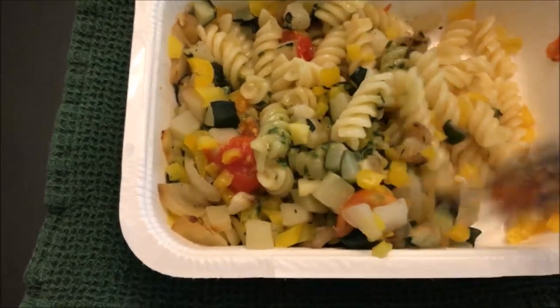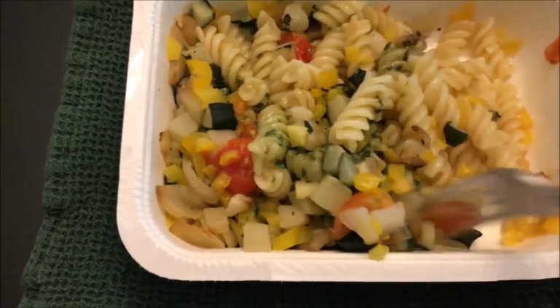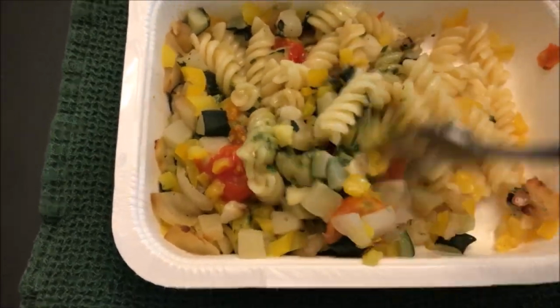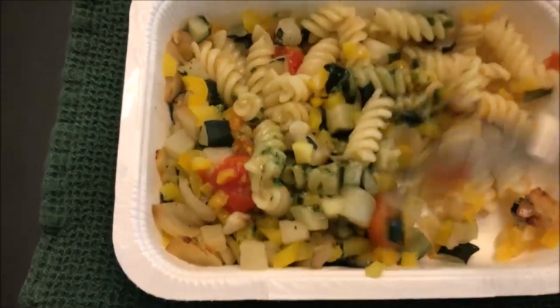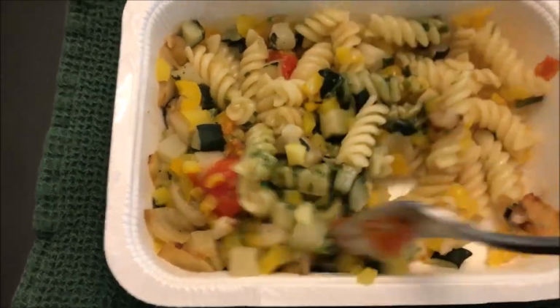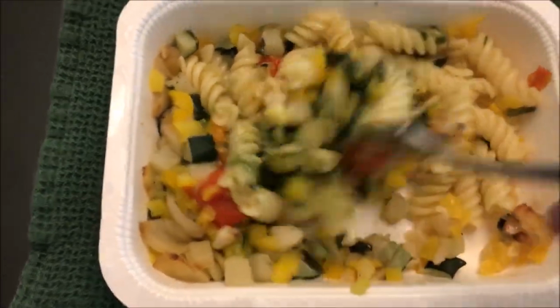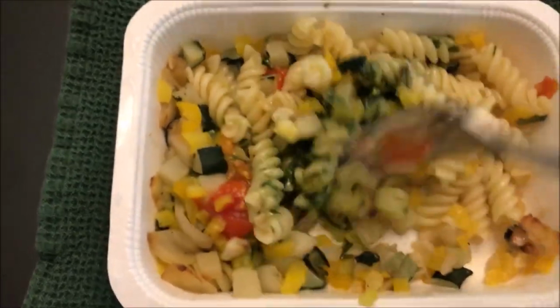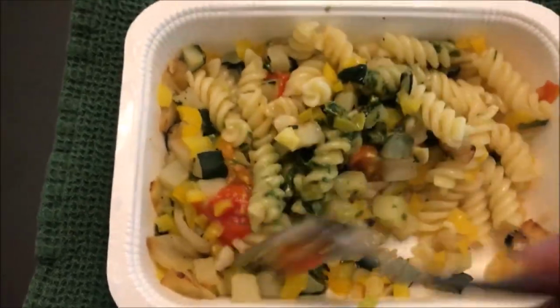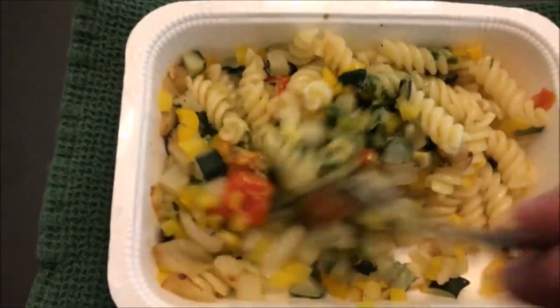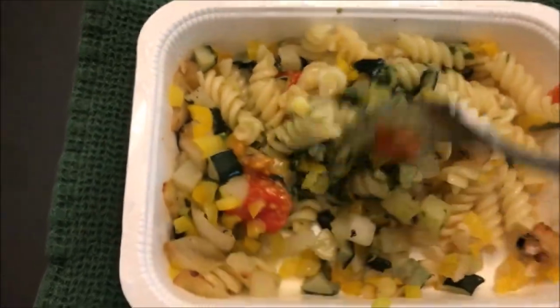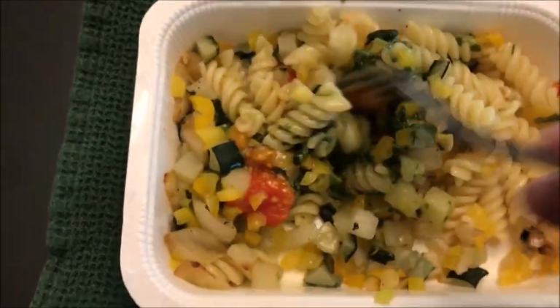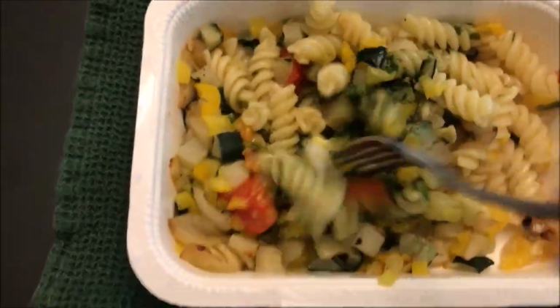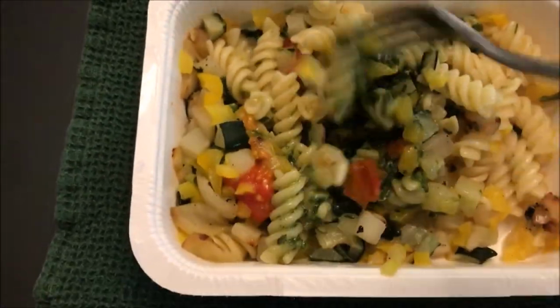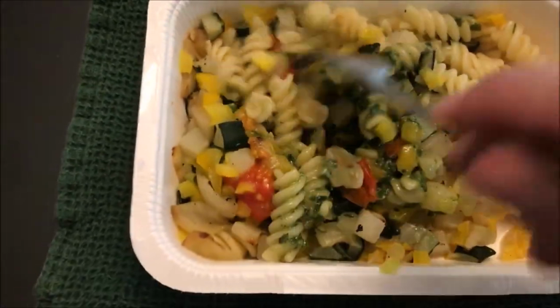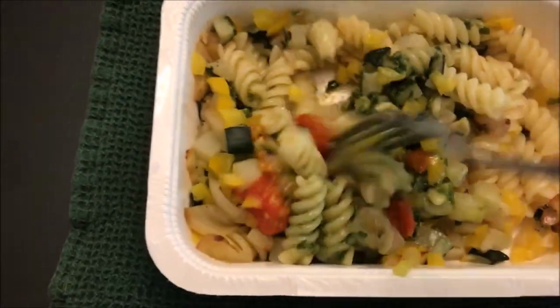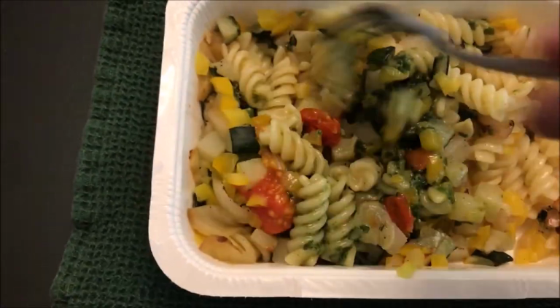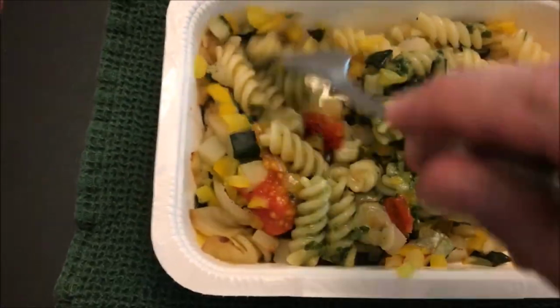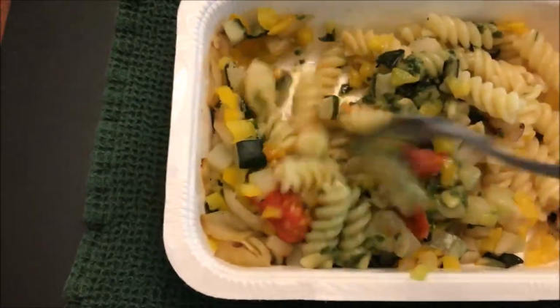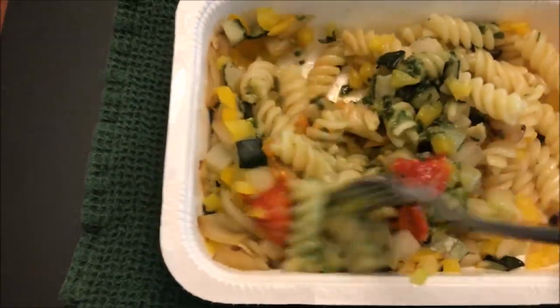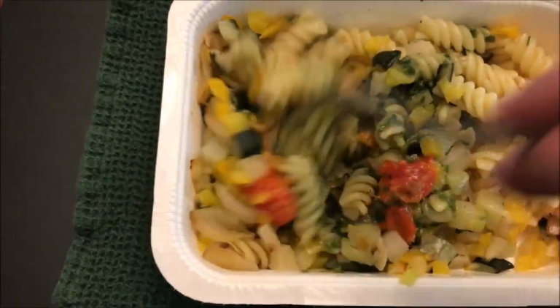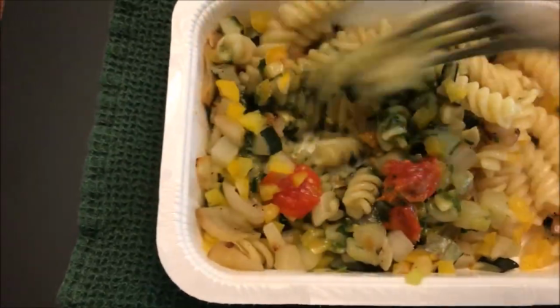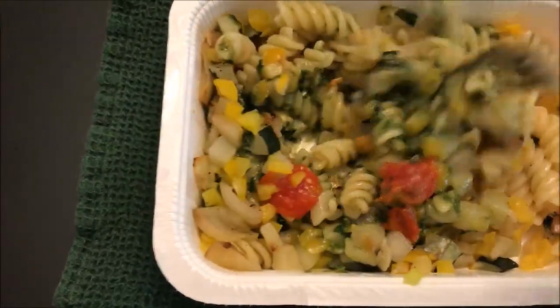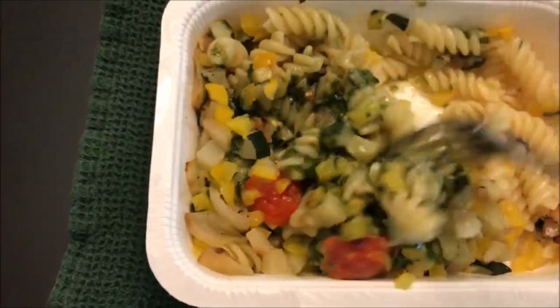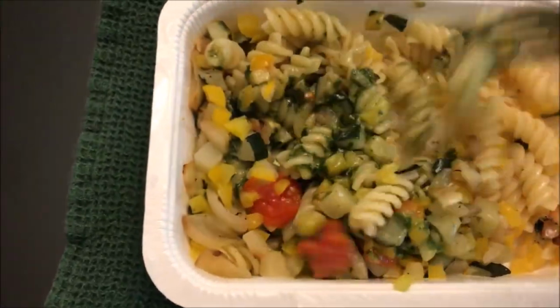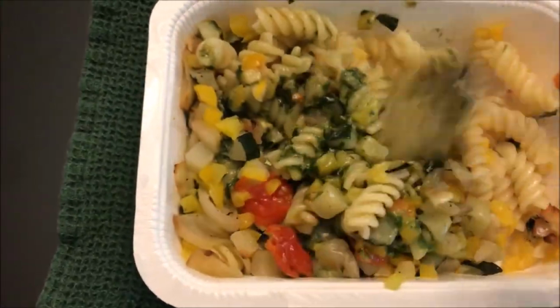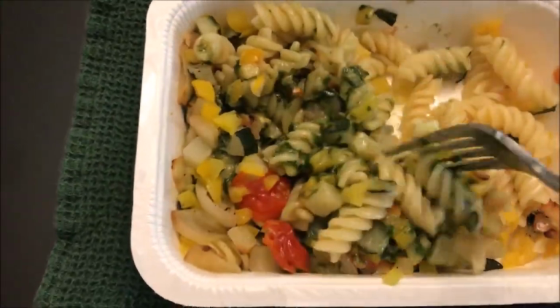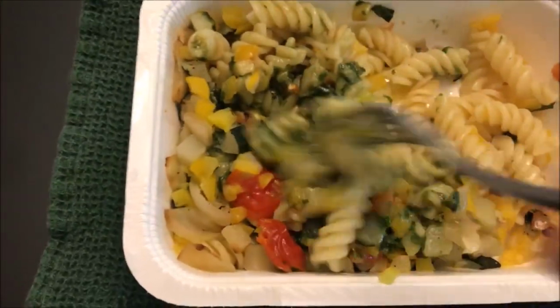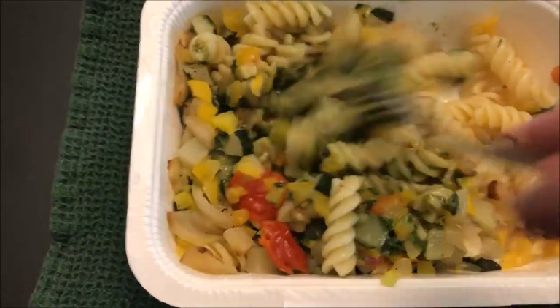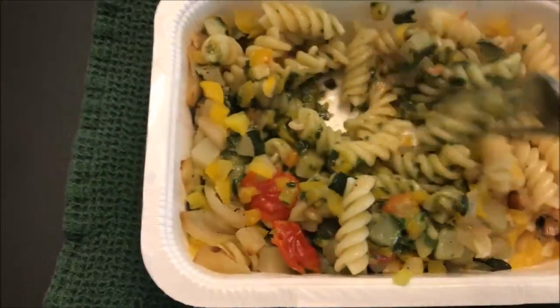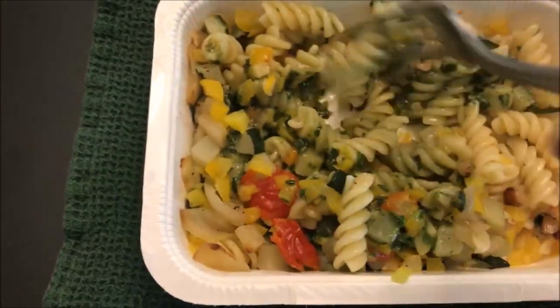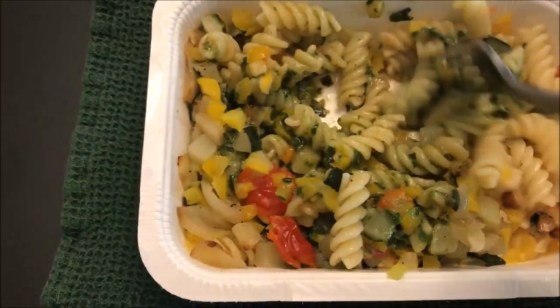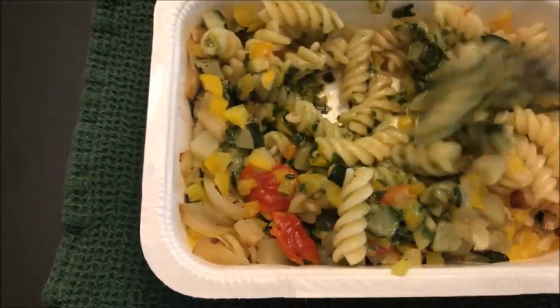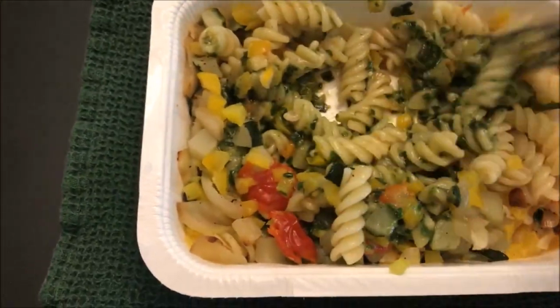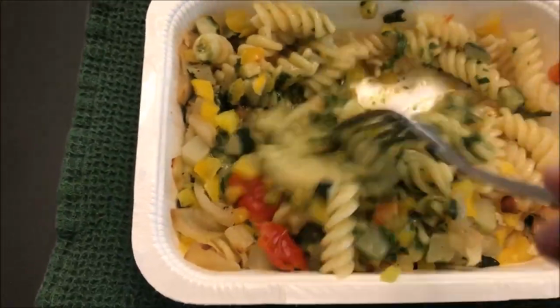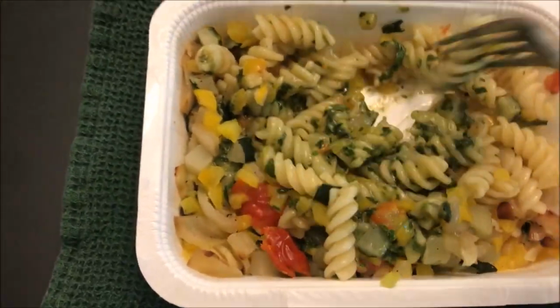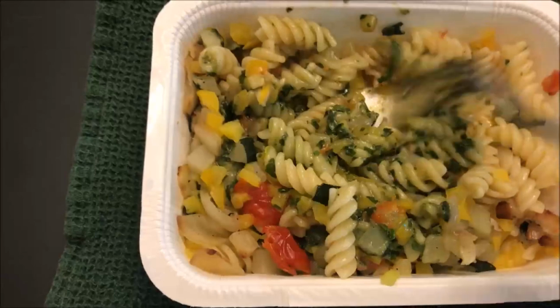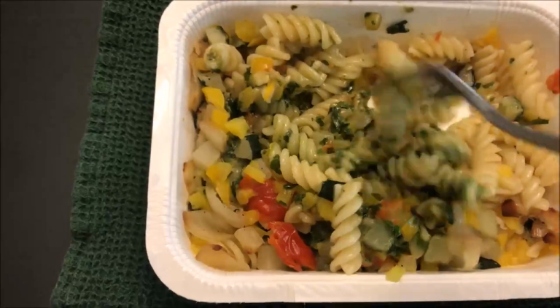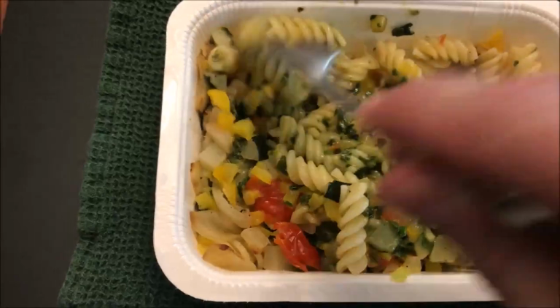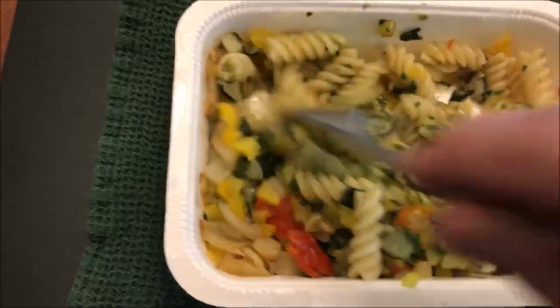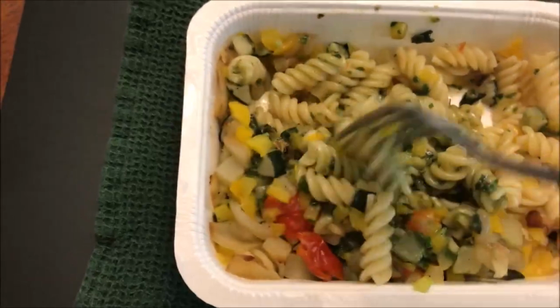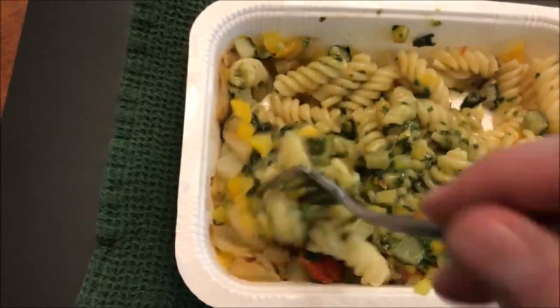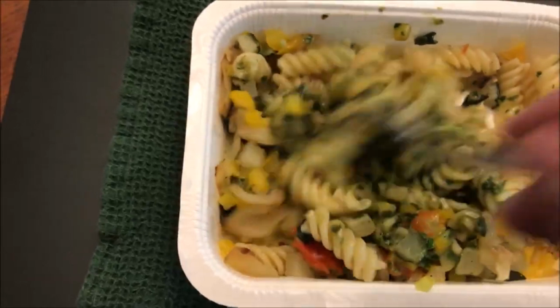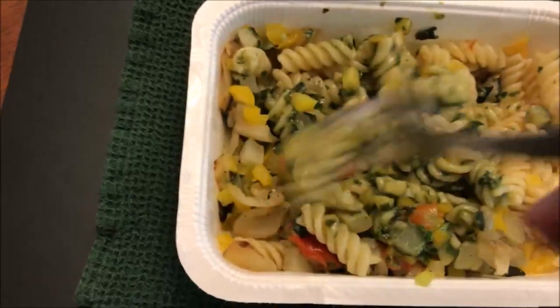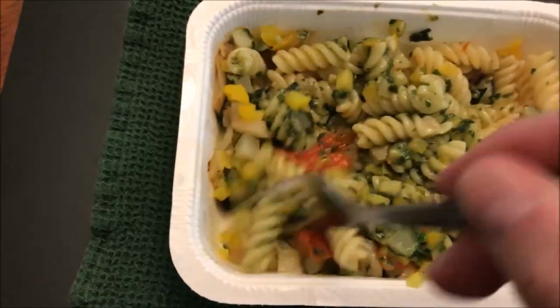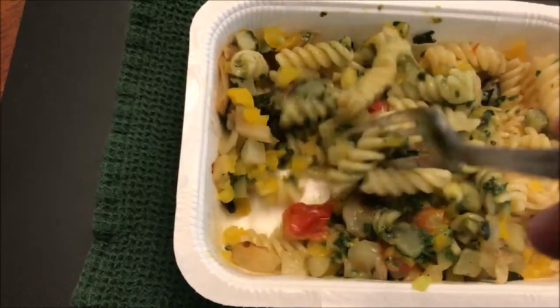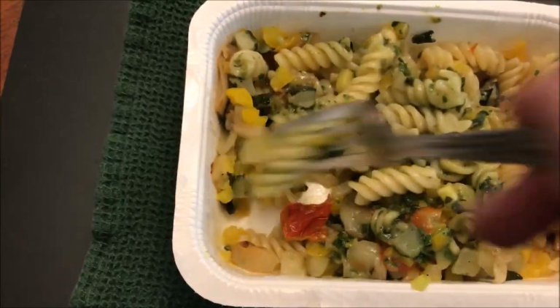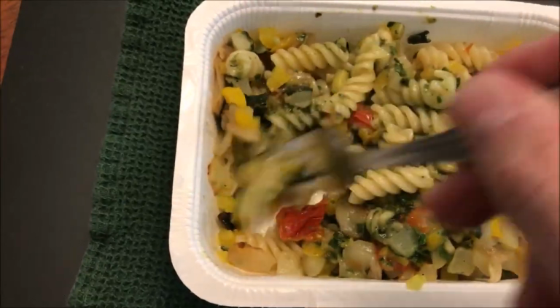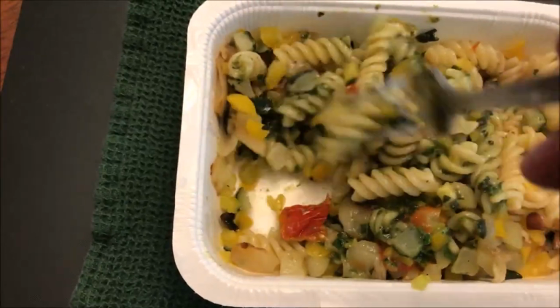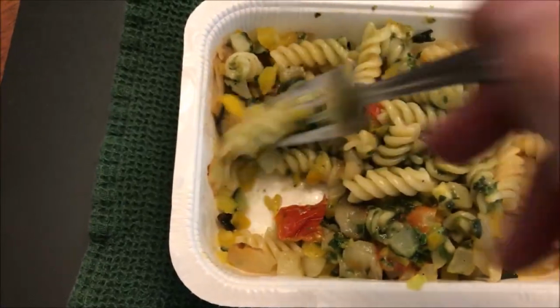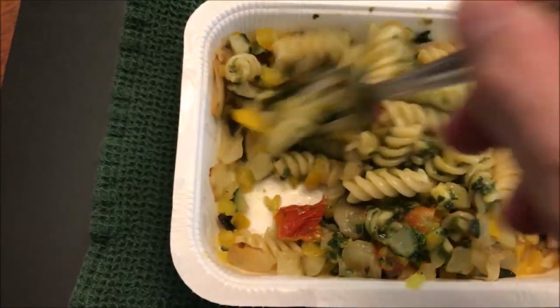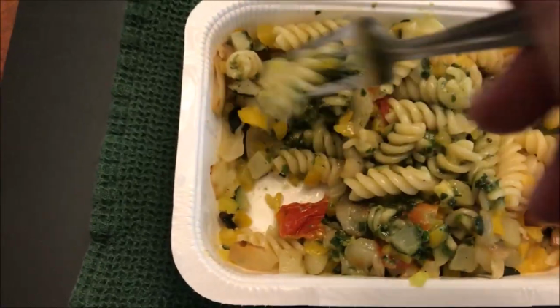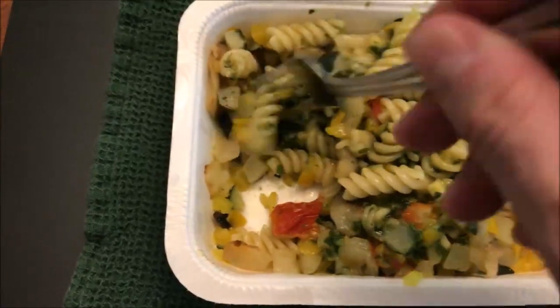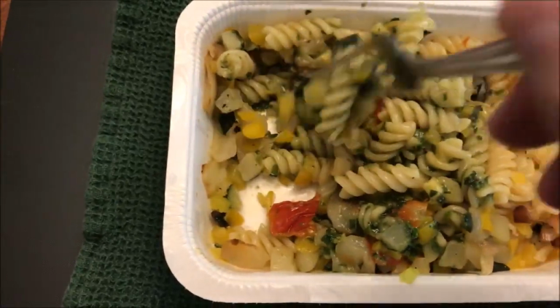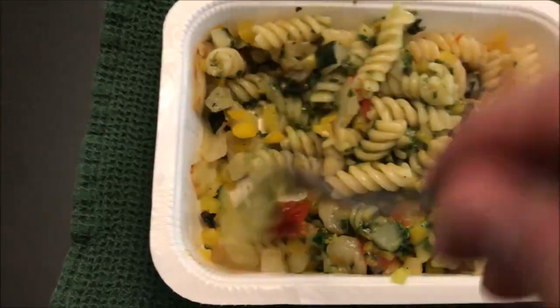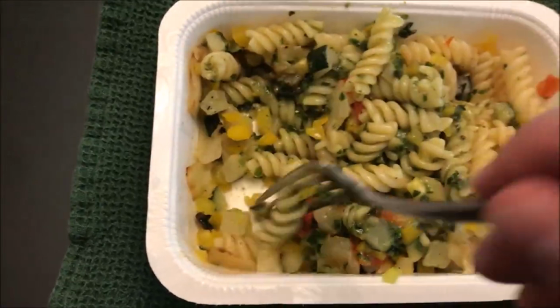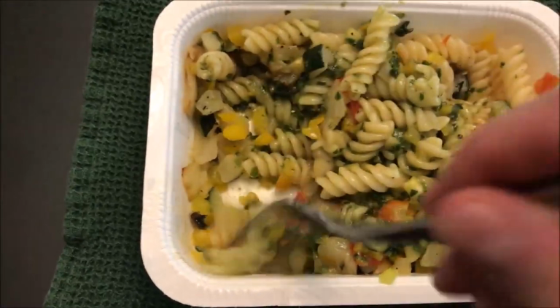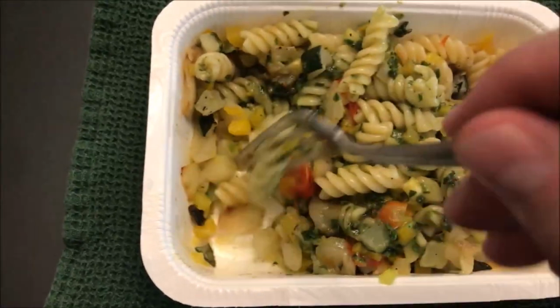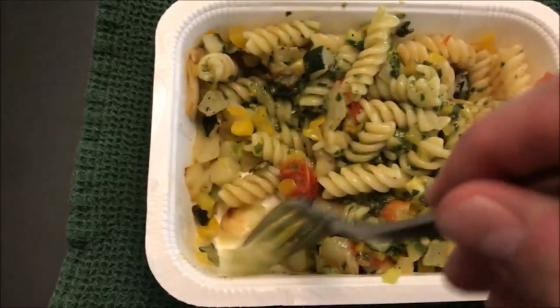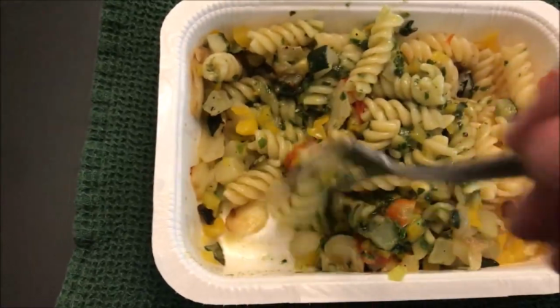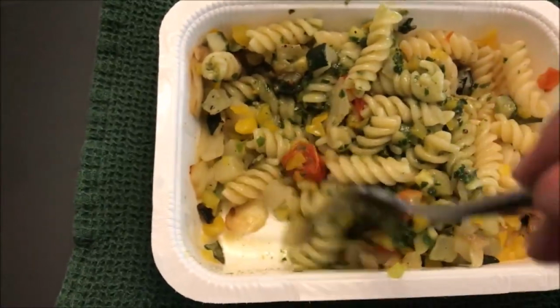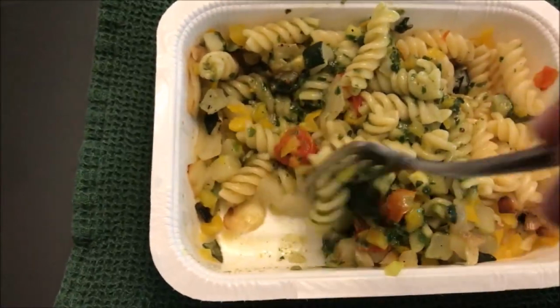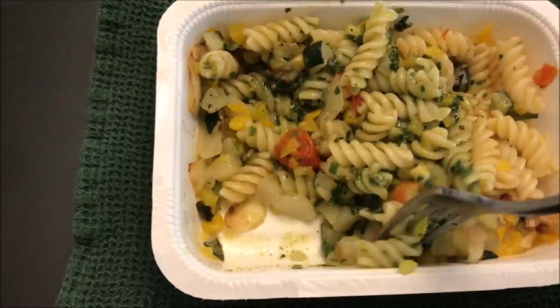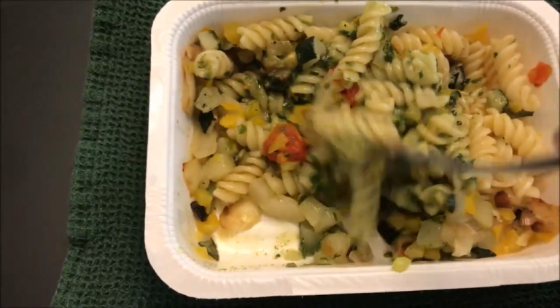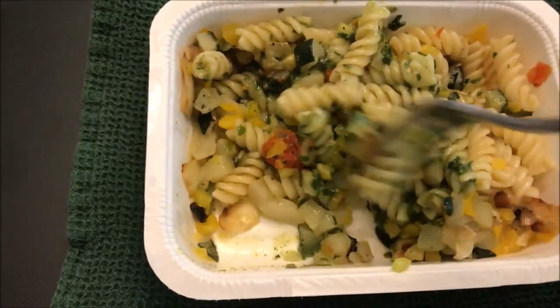You get quite a bit of stuff in here. There's not a lot of sauce though — not a lot of moisture — which may be a good thing or a bad thing.